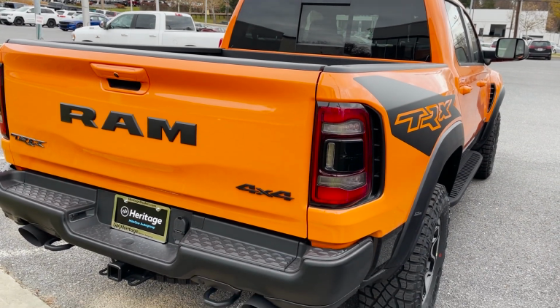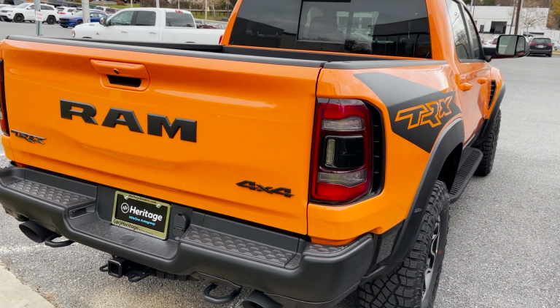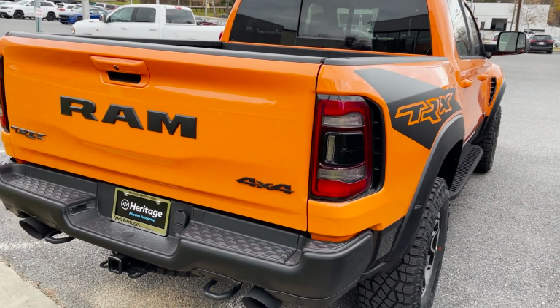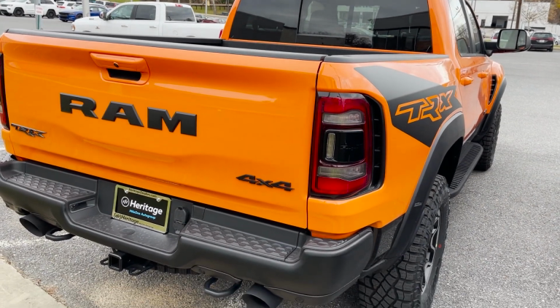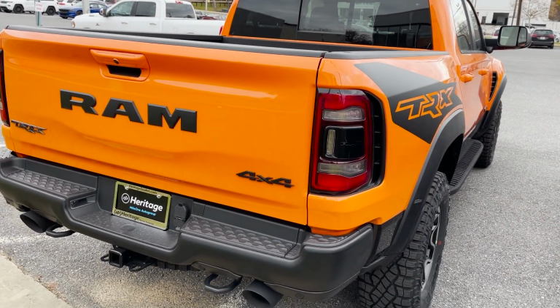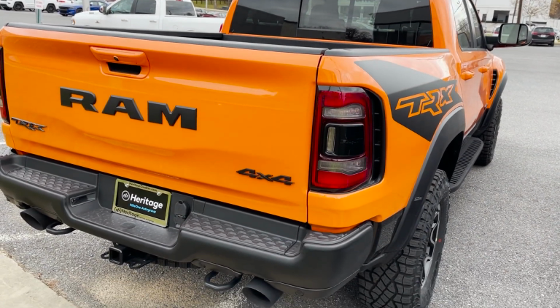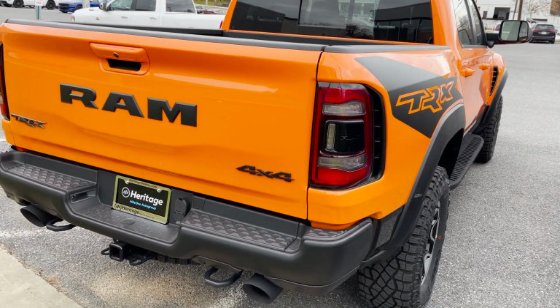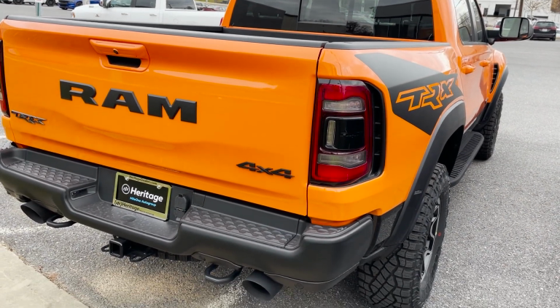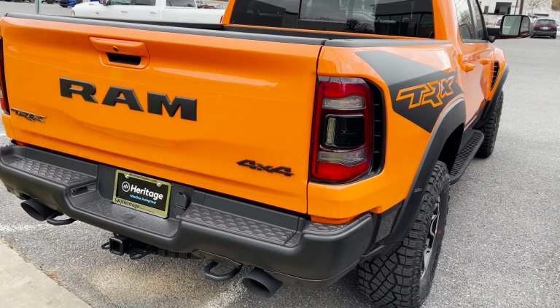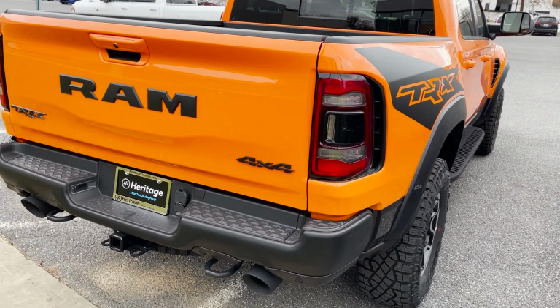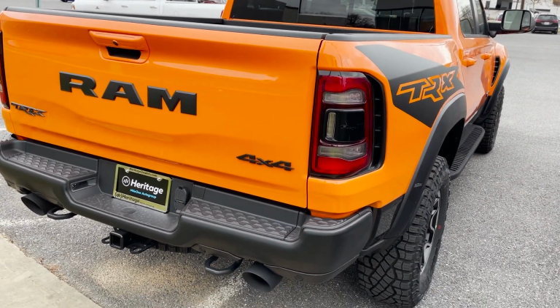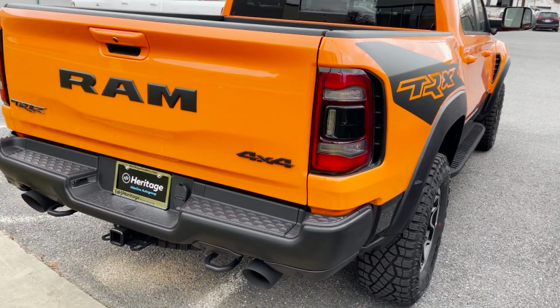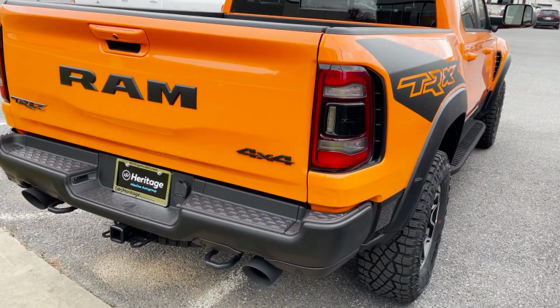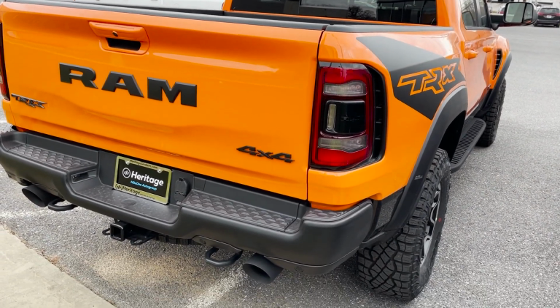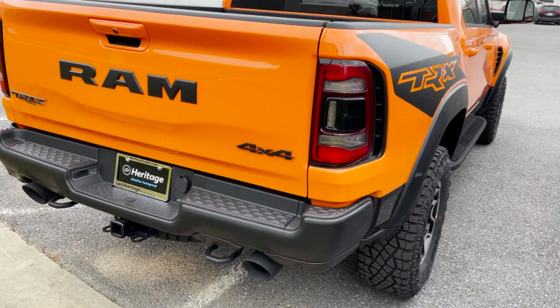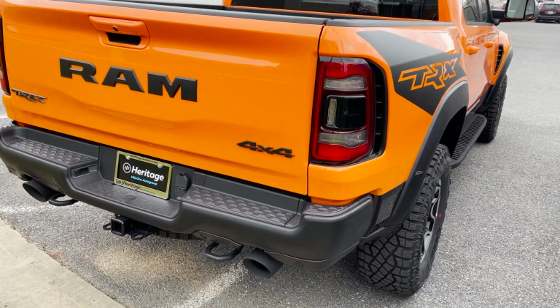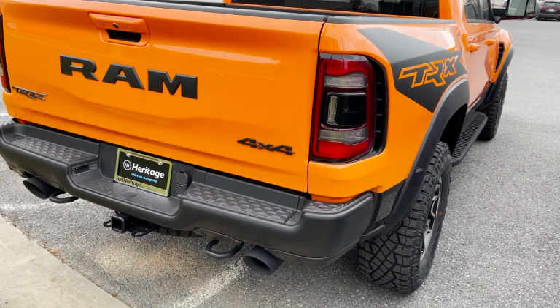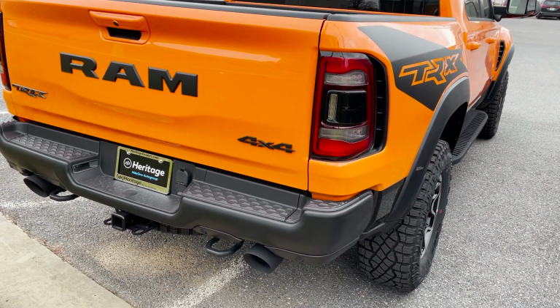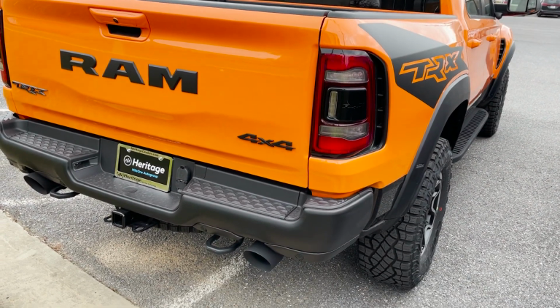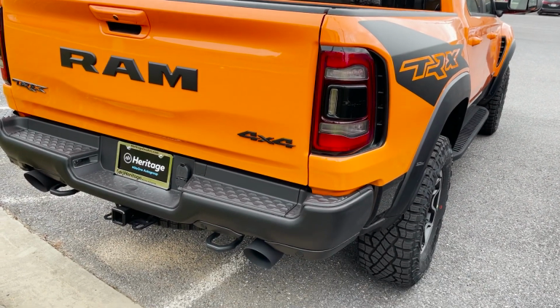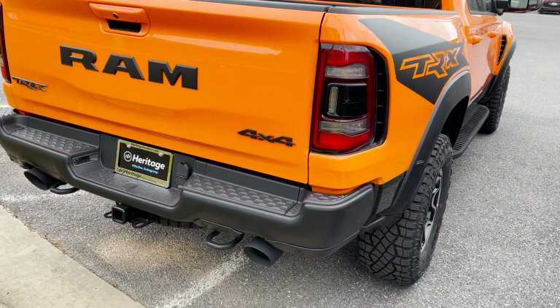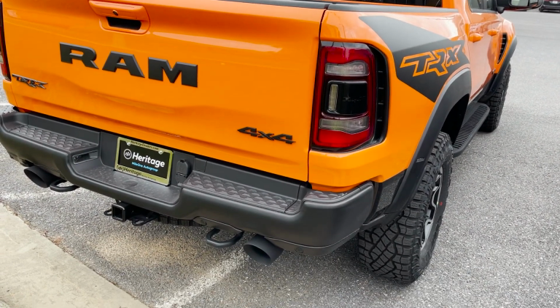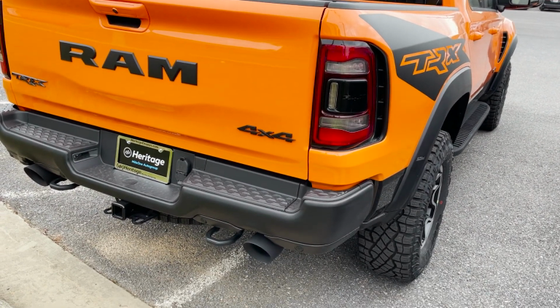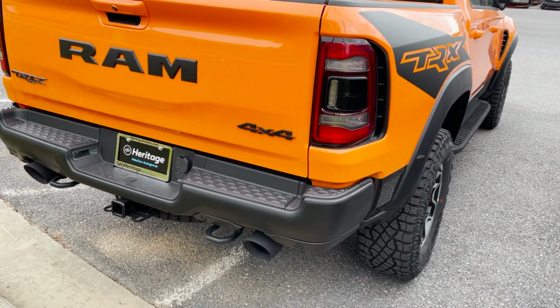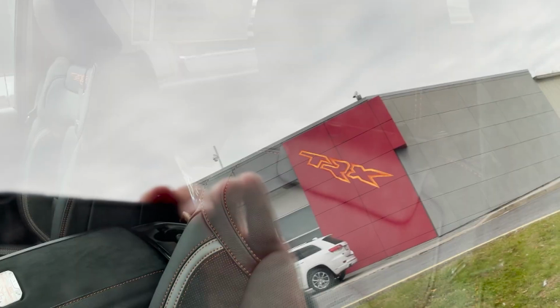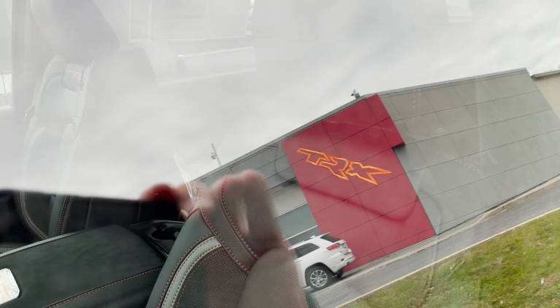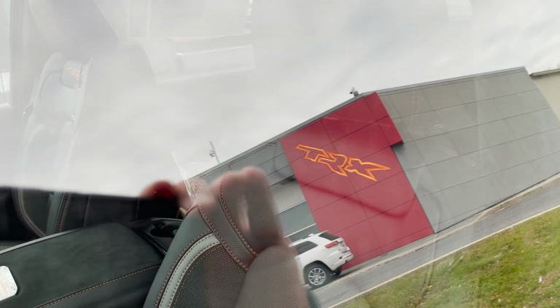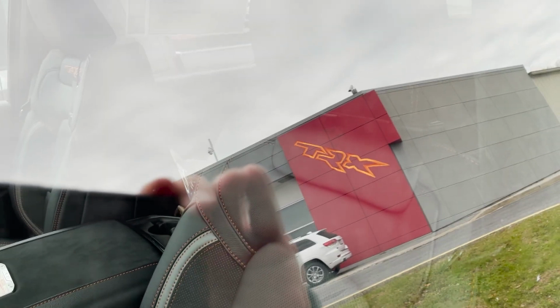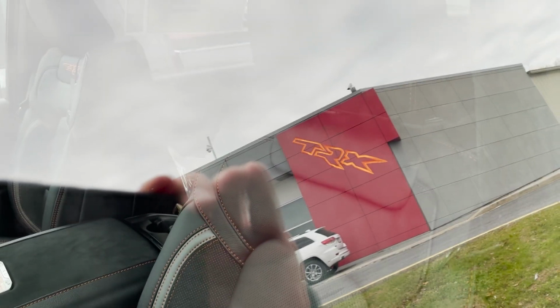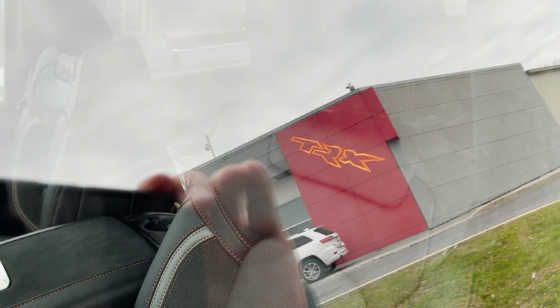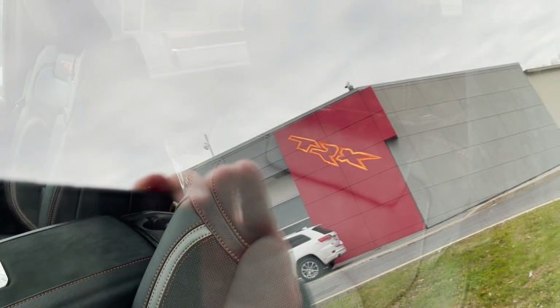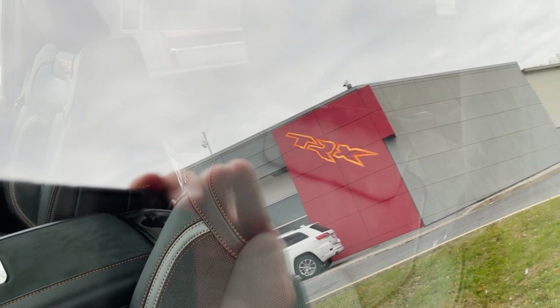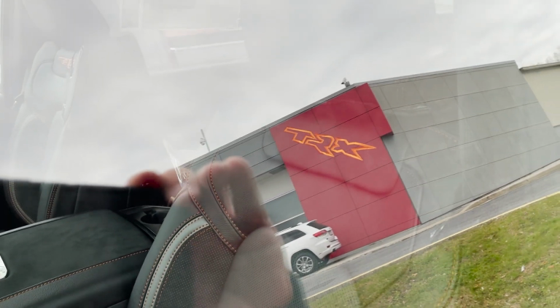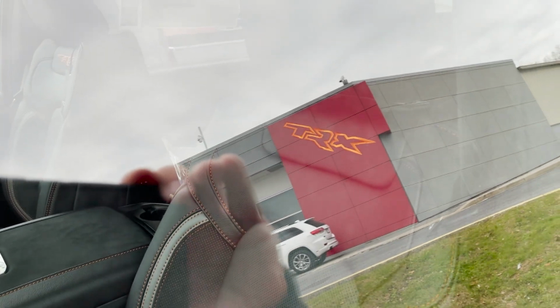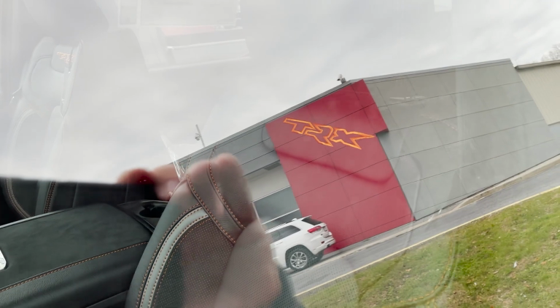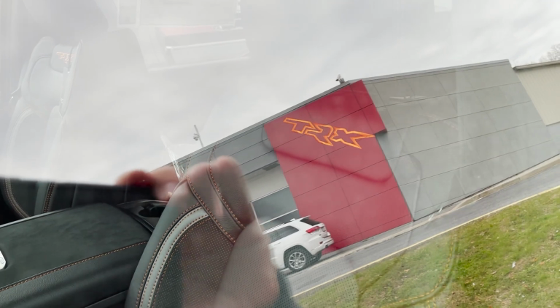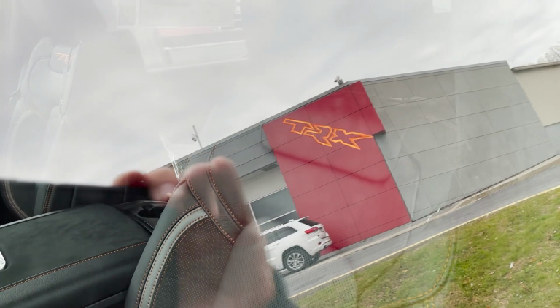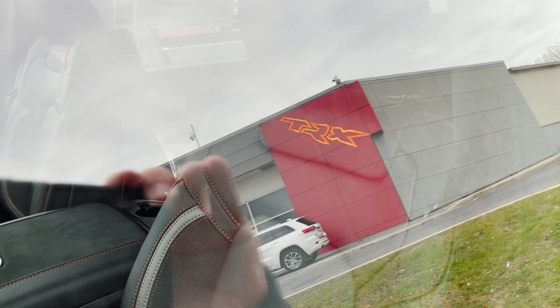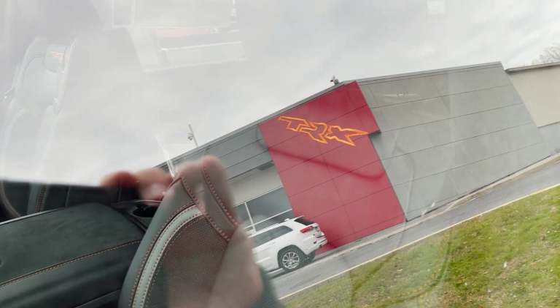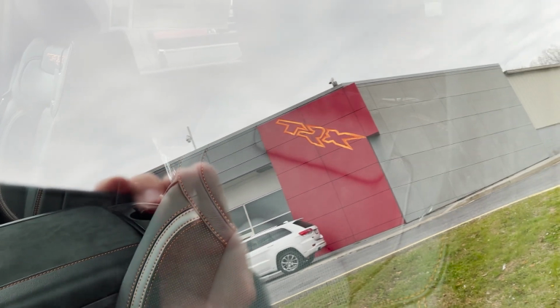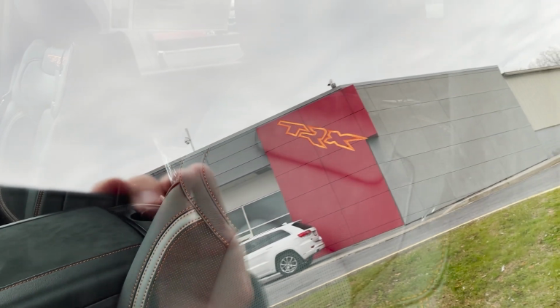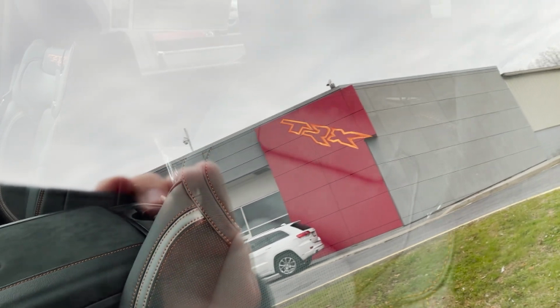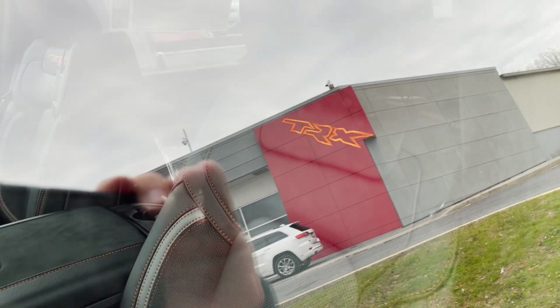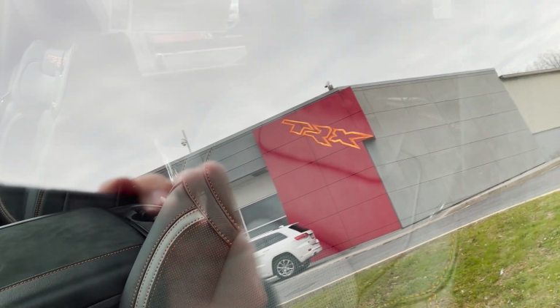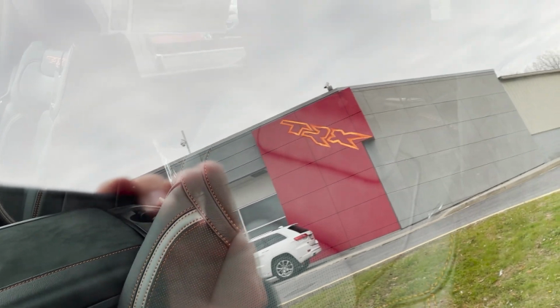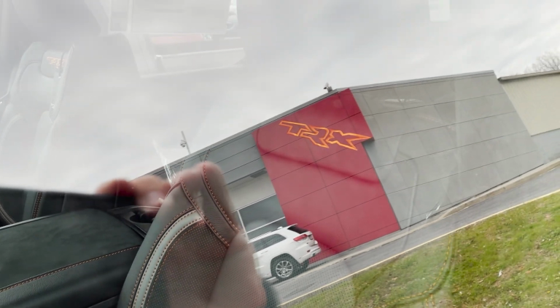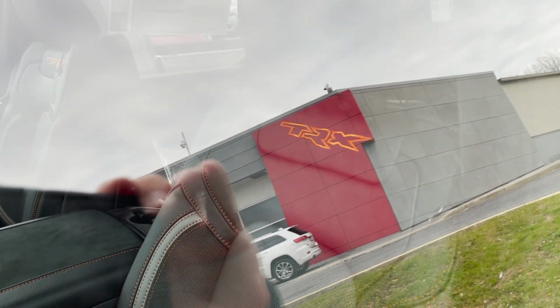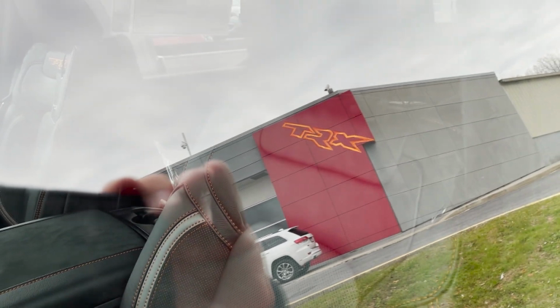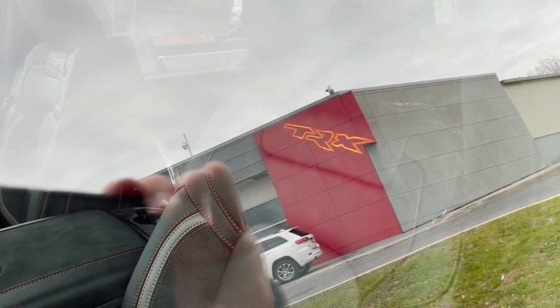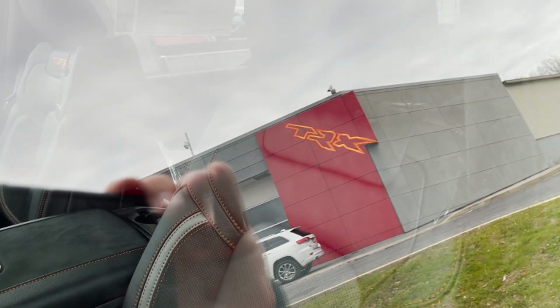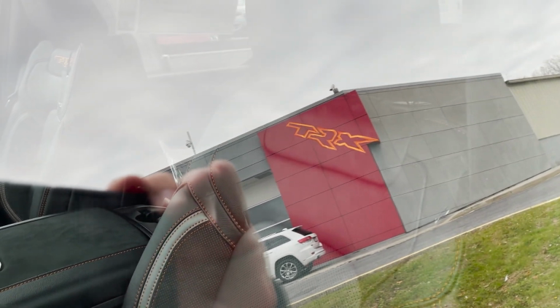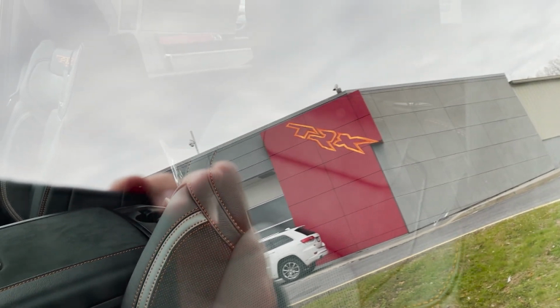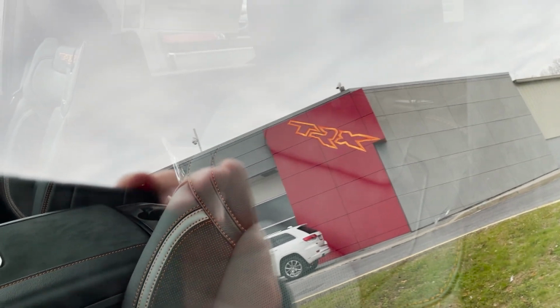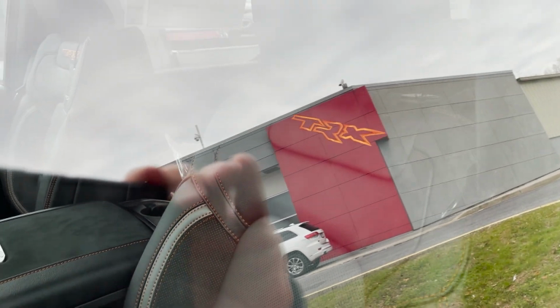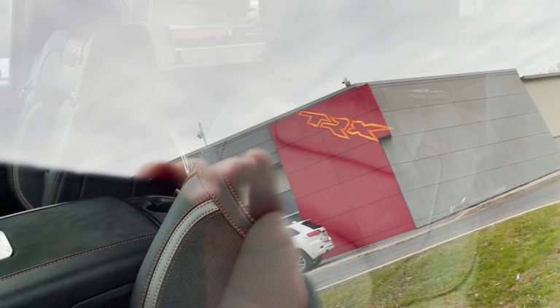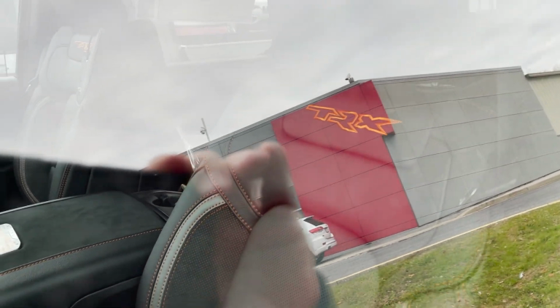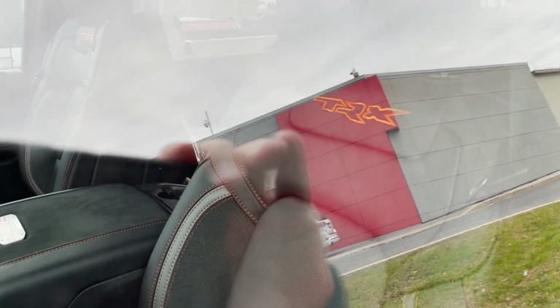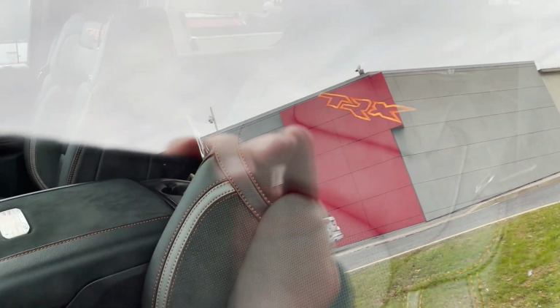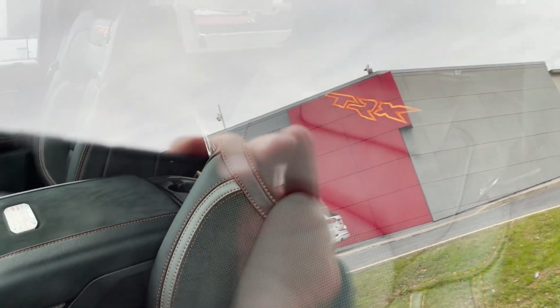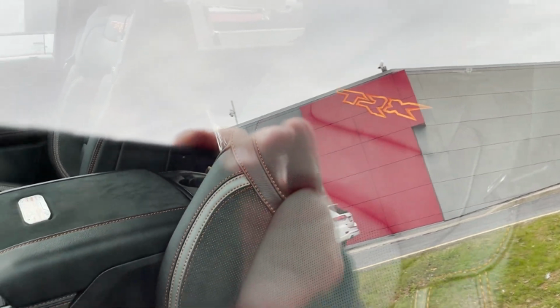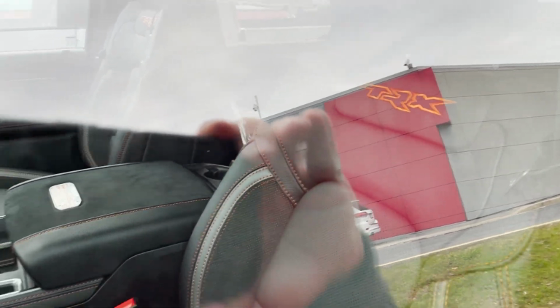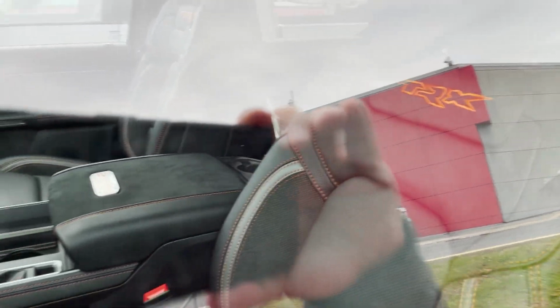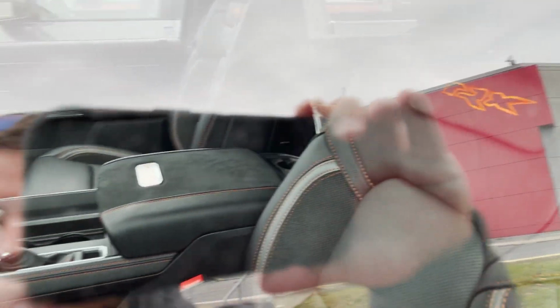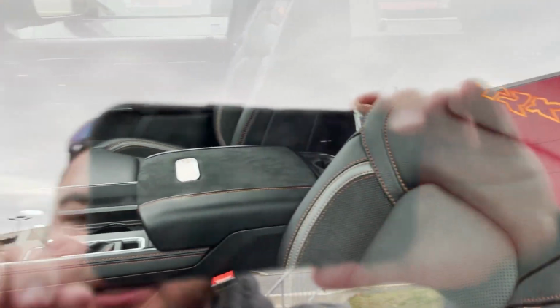We'll get the keys in a minute, open it up and take a look at the interior. But you can already see some of the orange accents — the TRX badge there and the stitching on the seat.